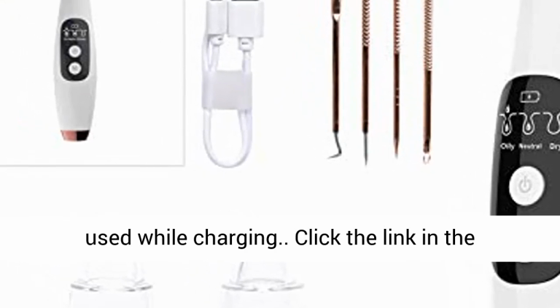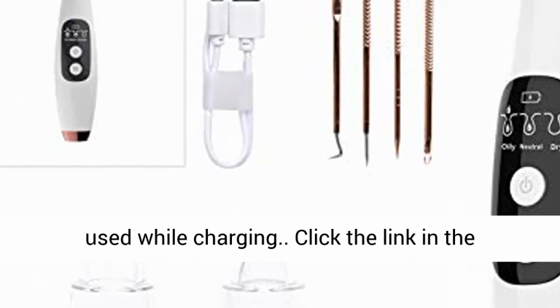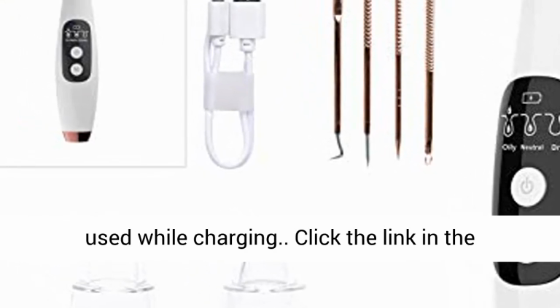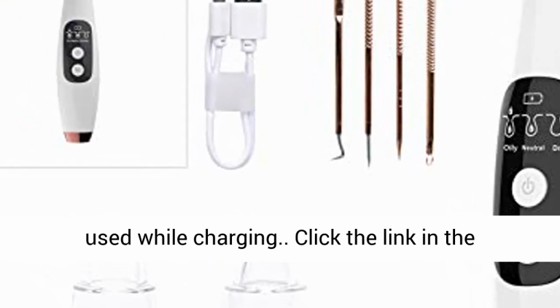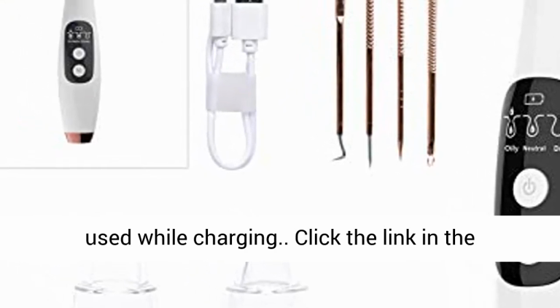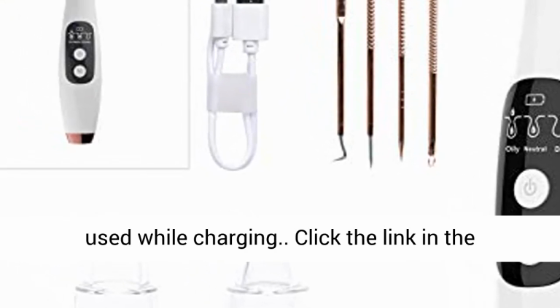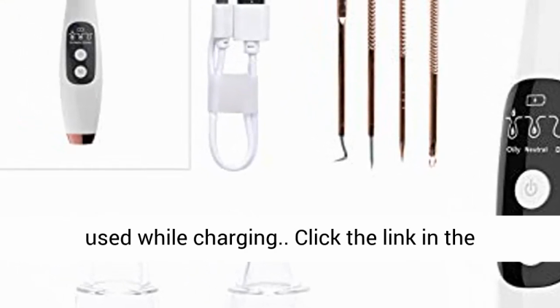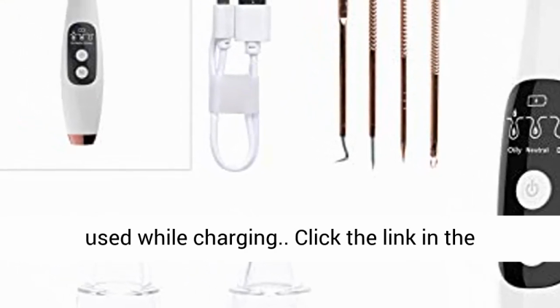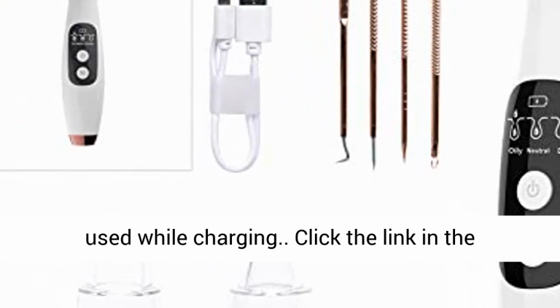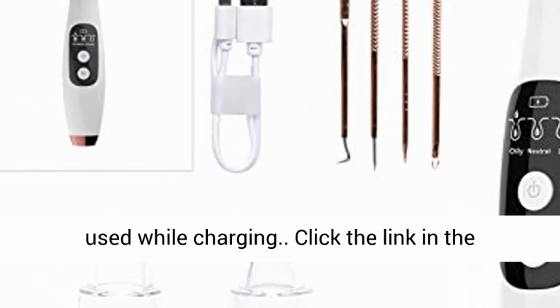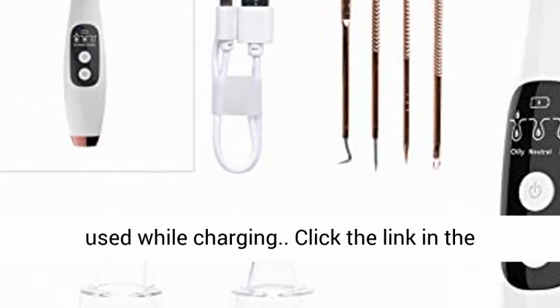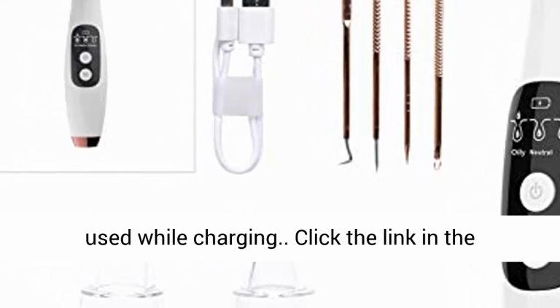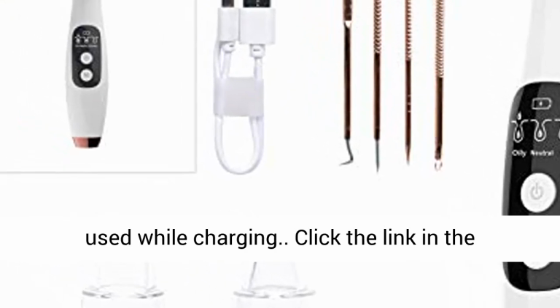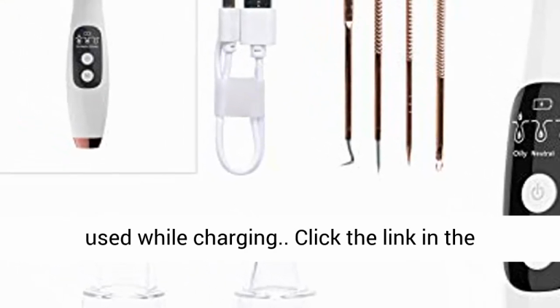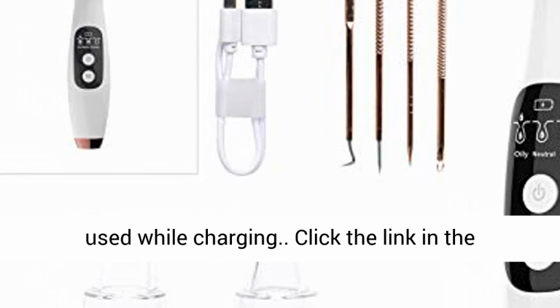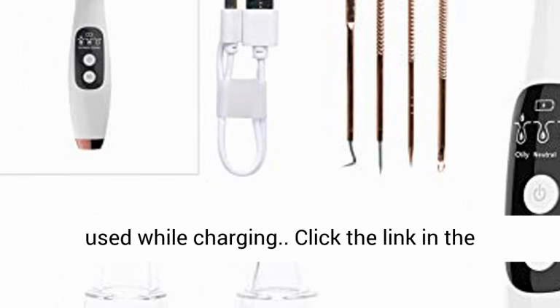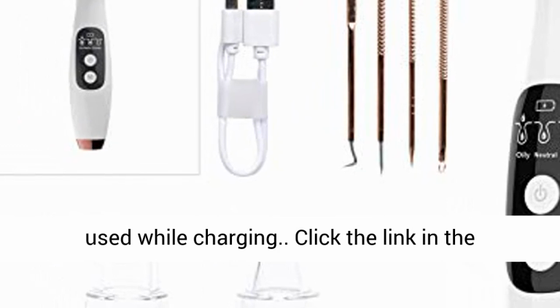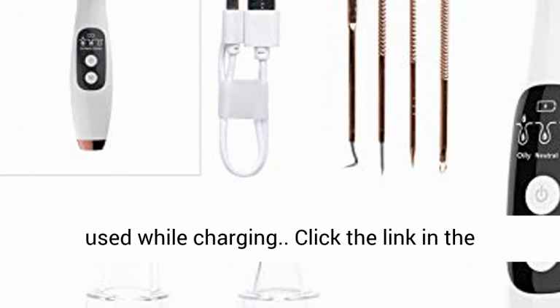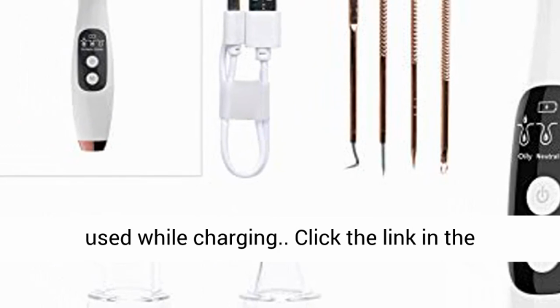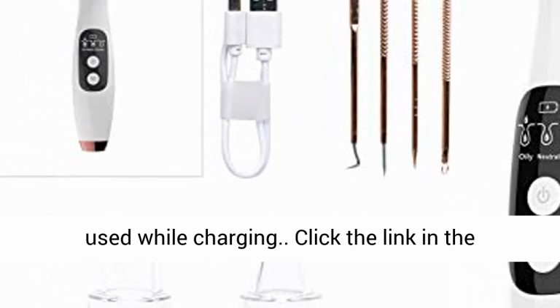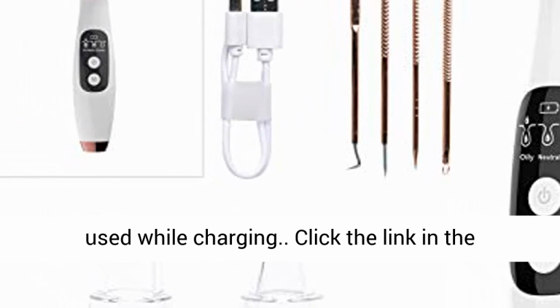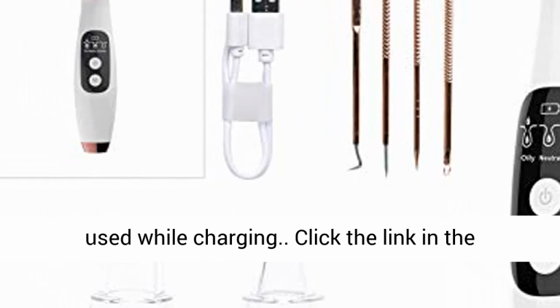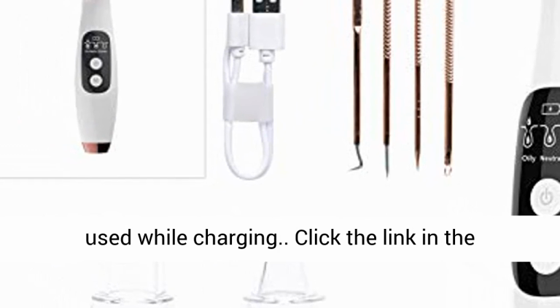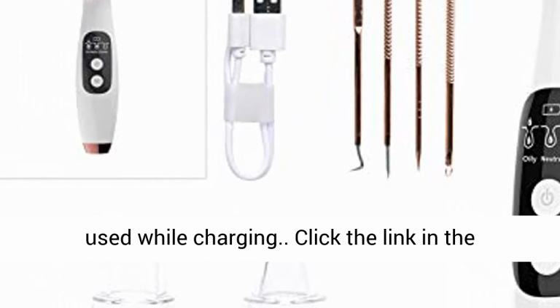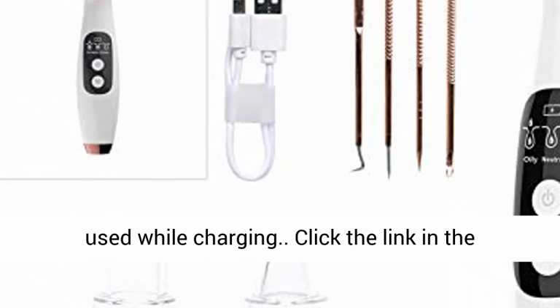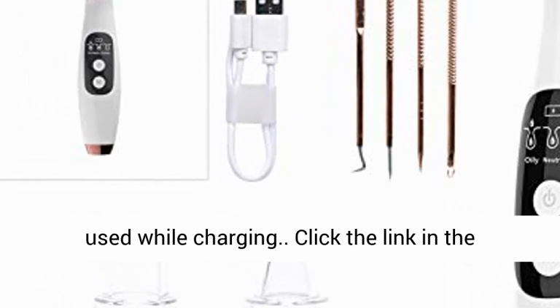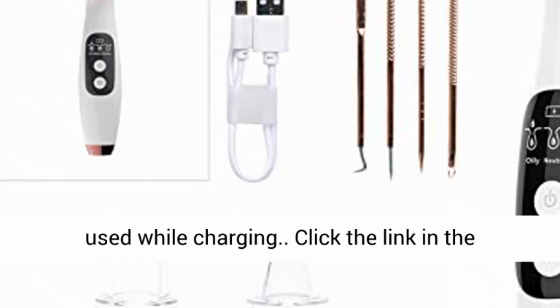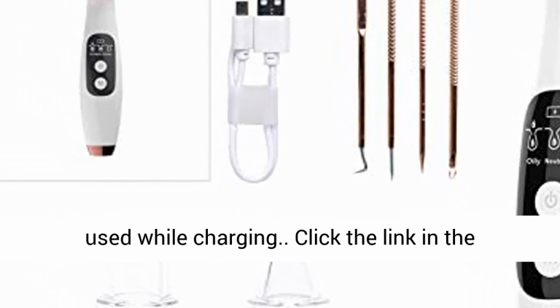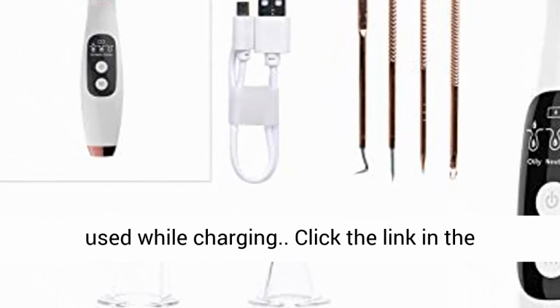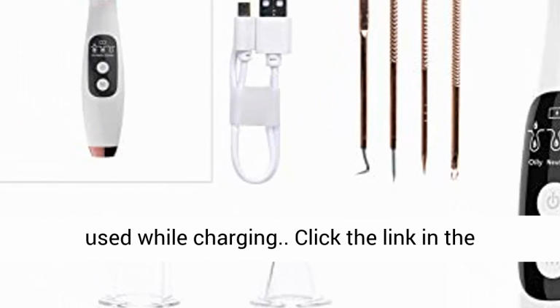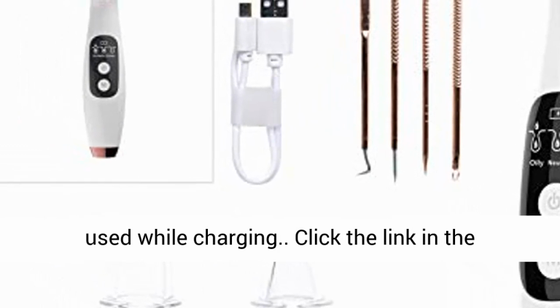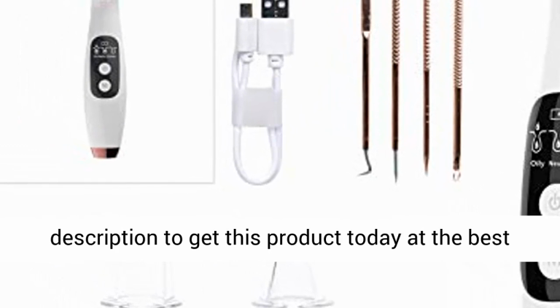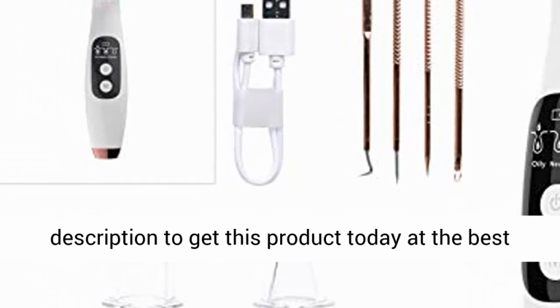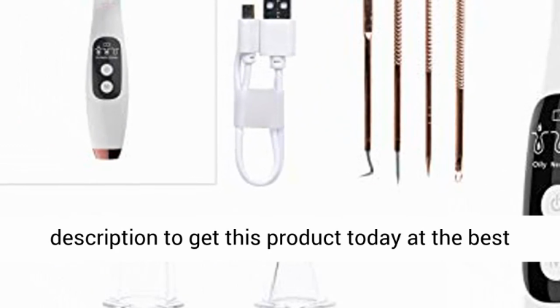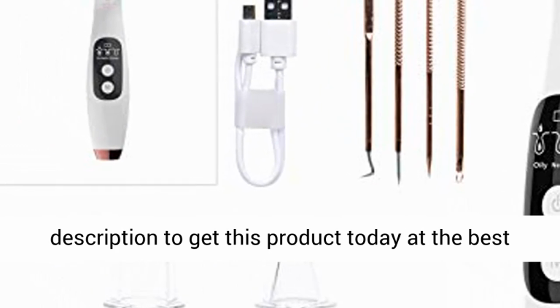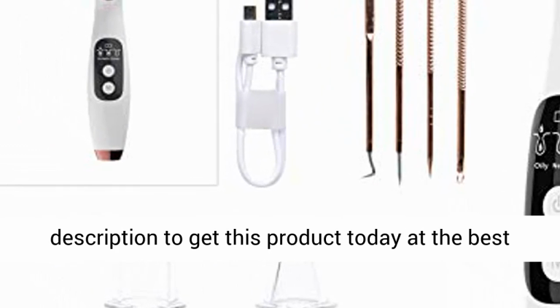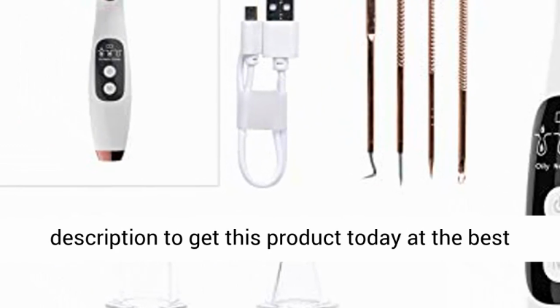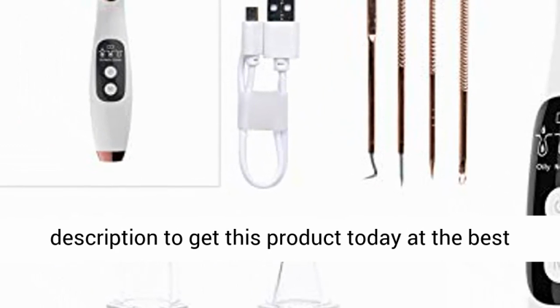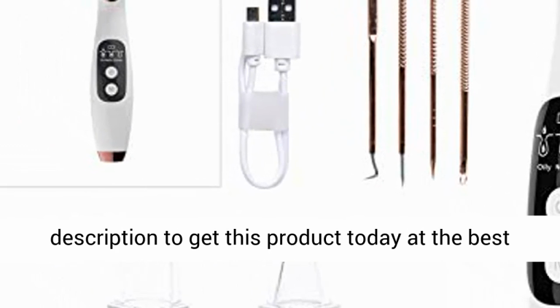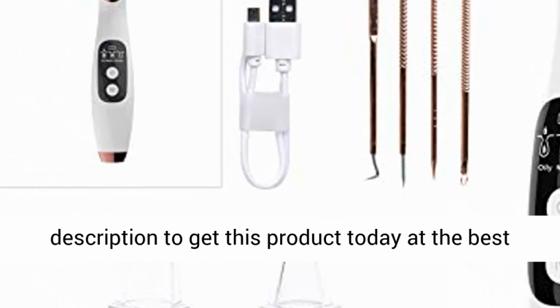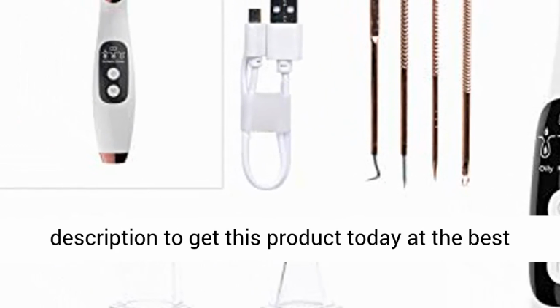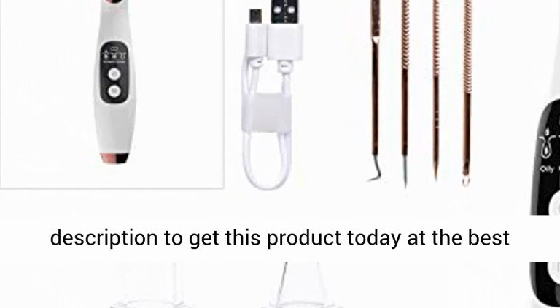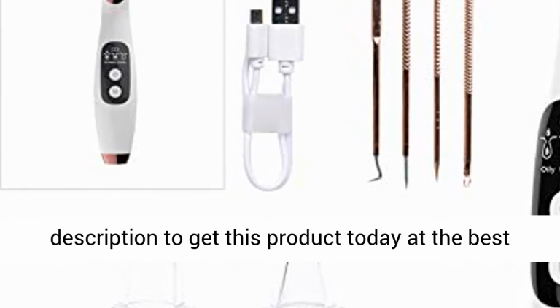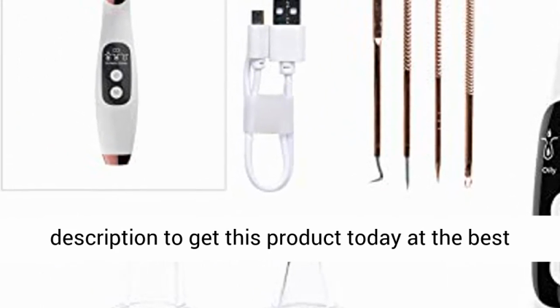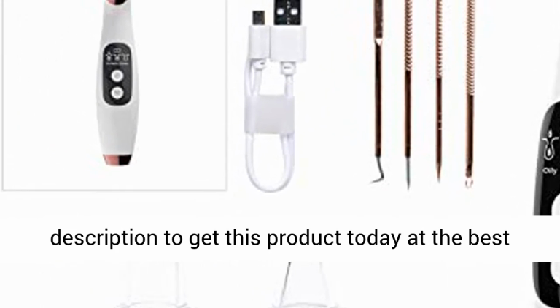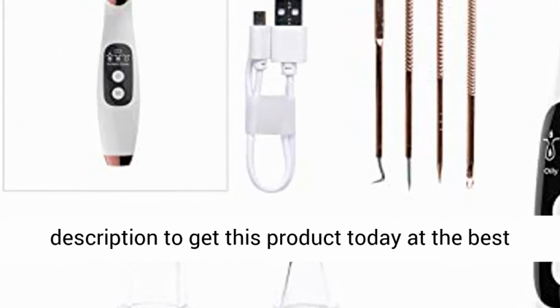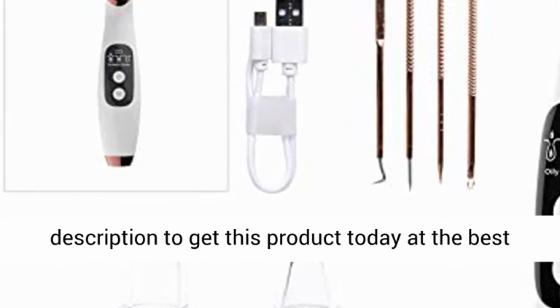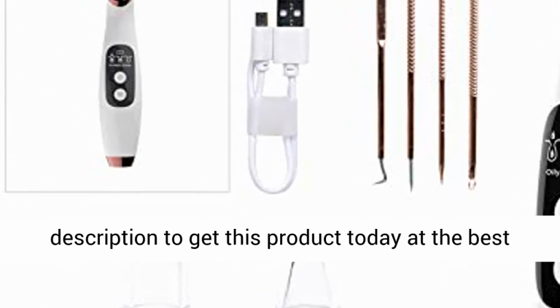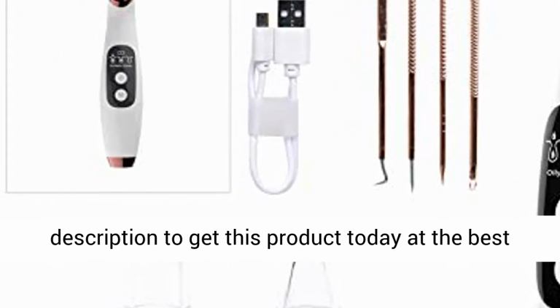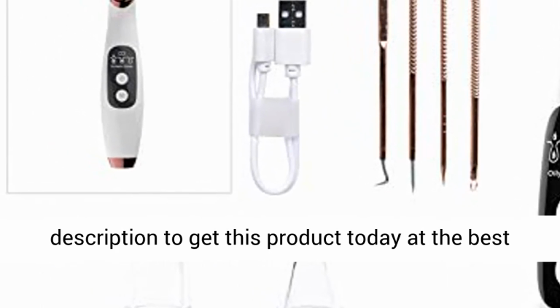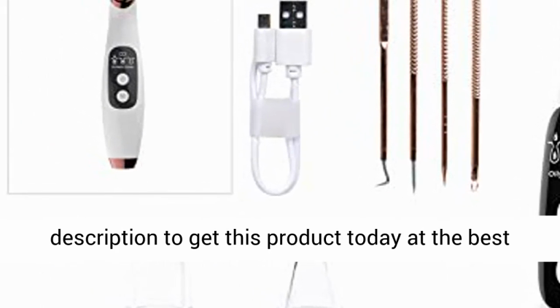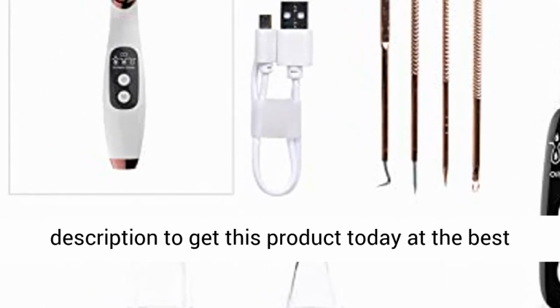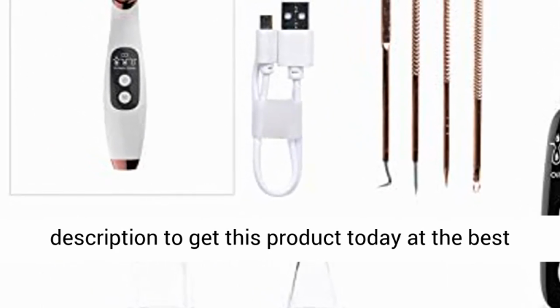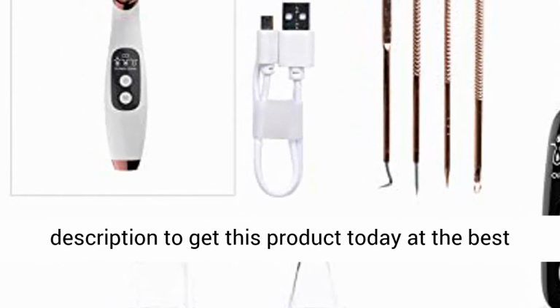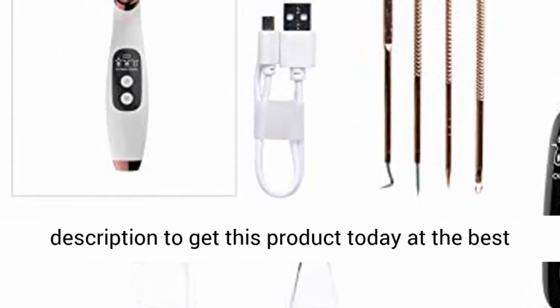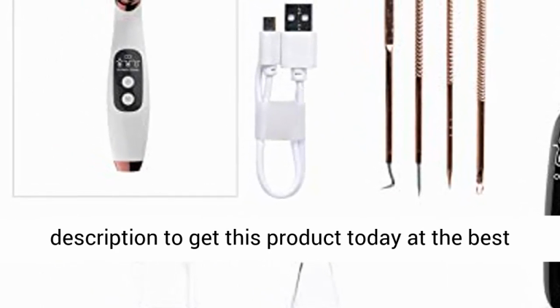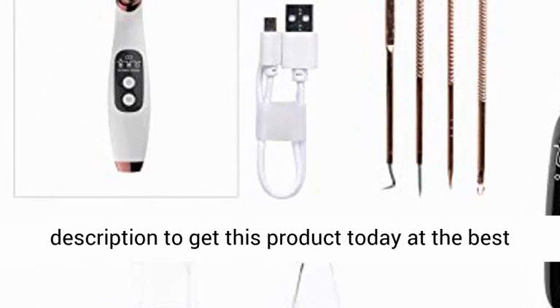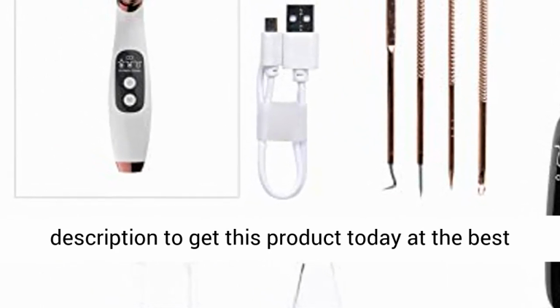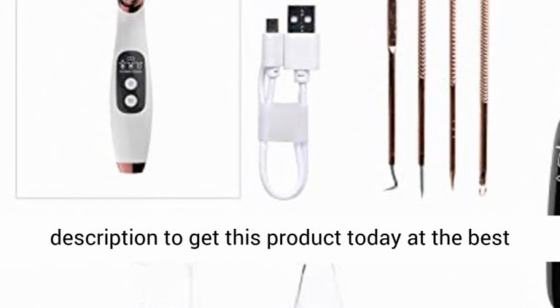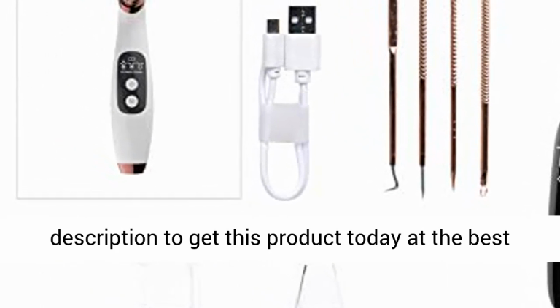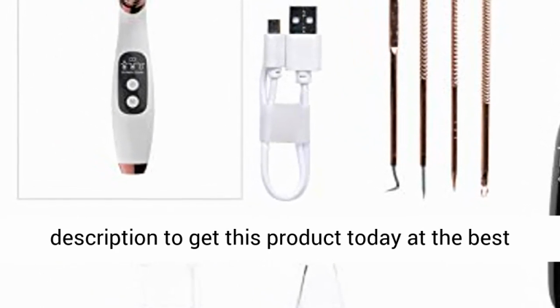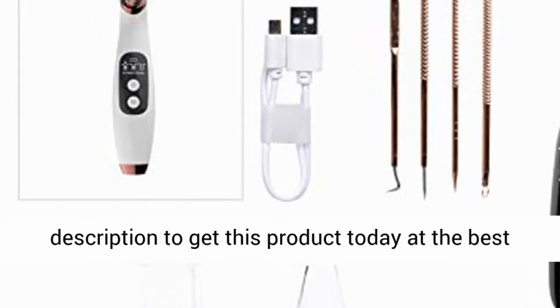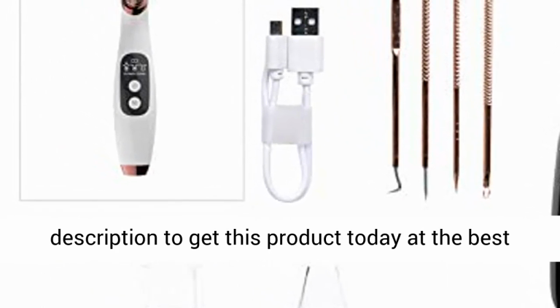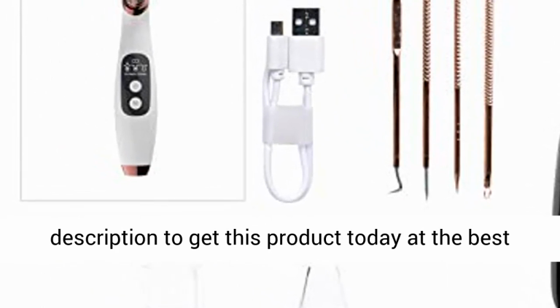Attention: charge it before use — it cannot be used while charging. Click the link in the description to get this product today at the best price.